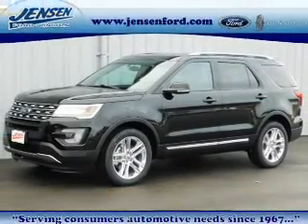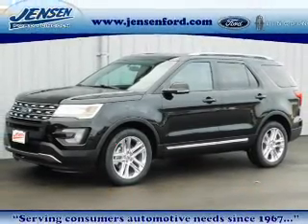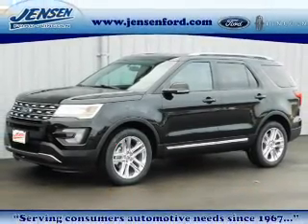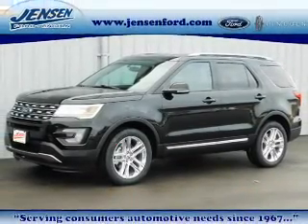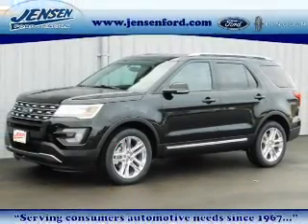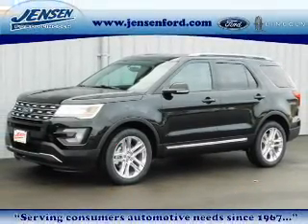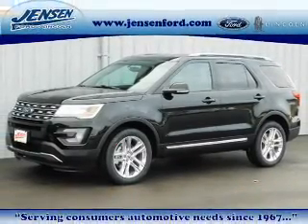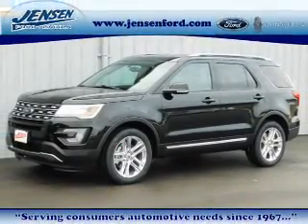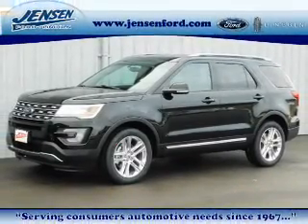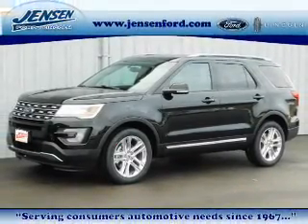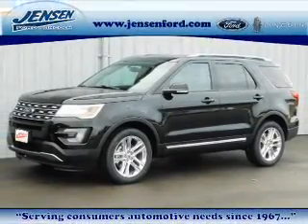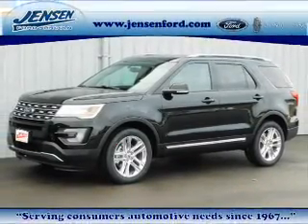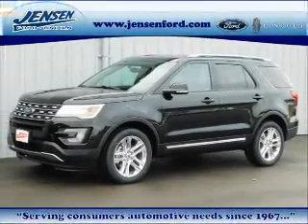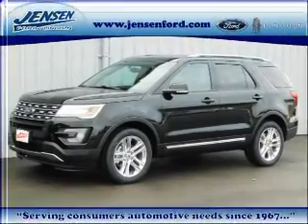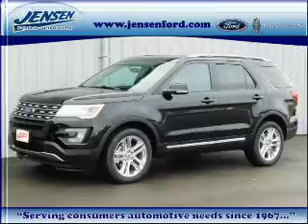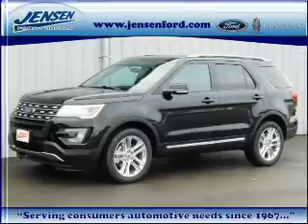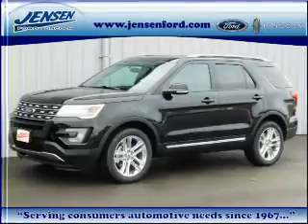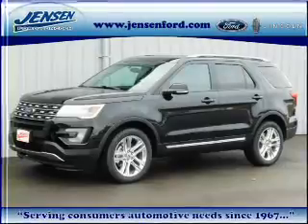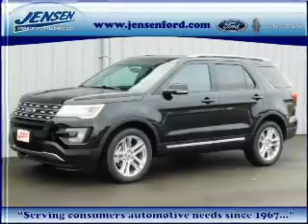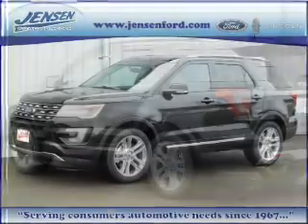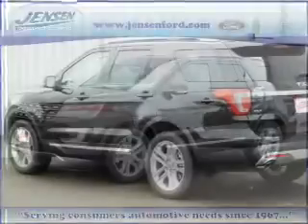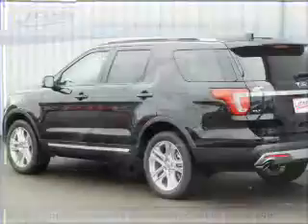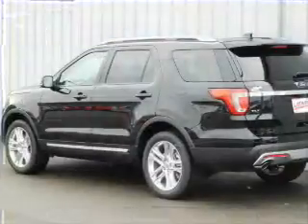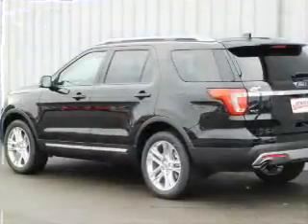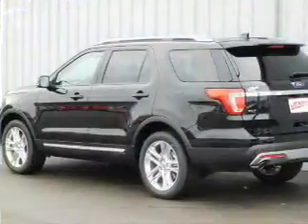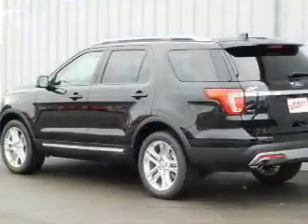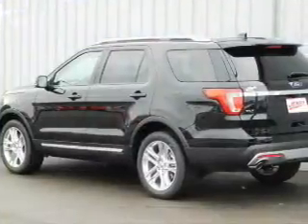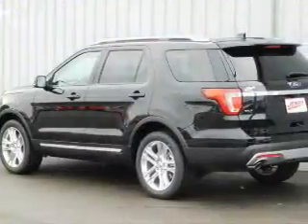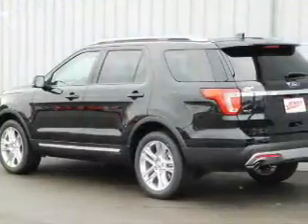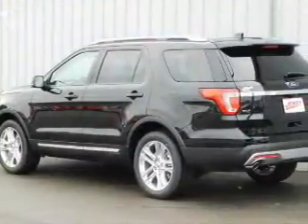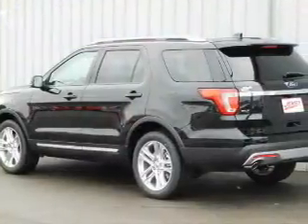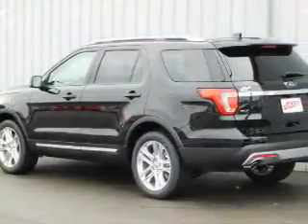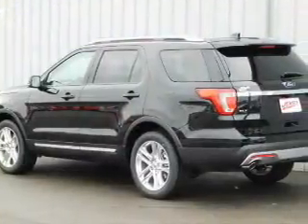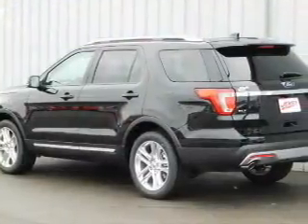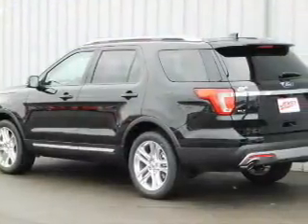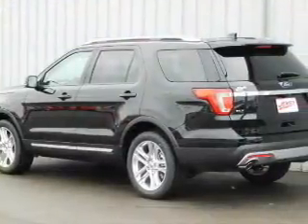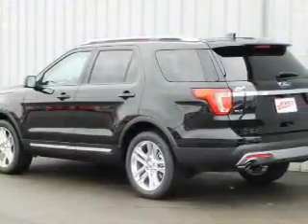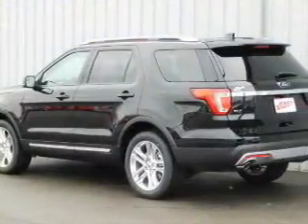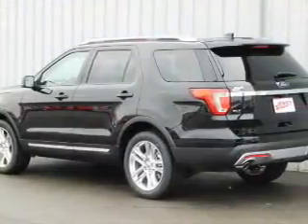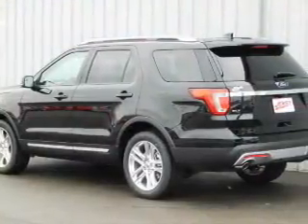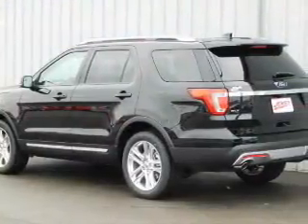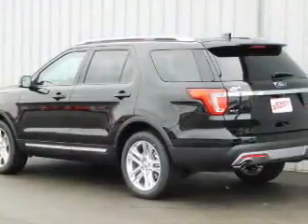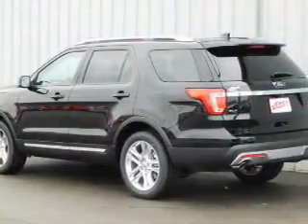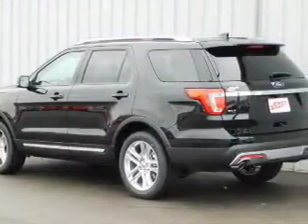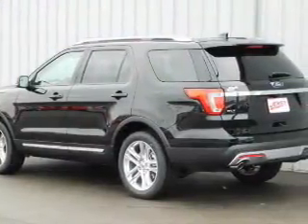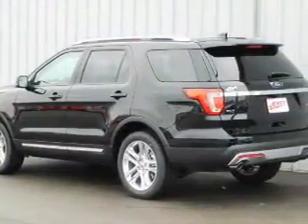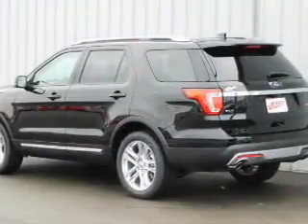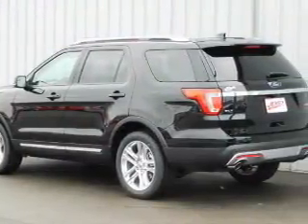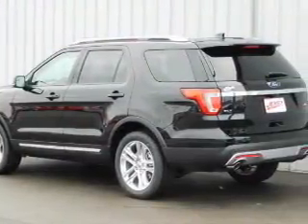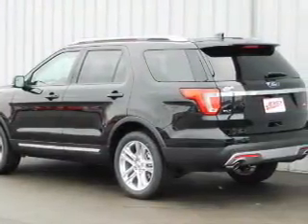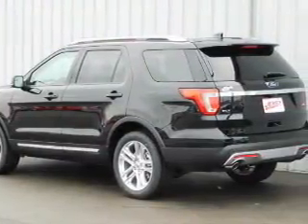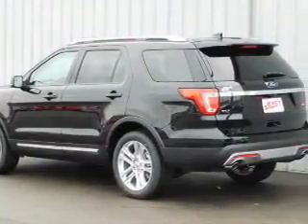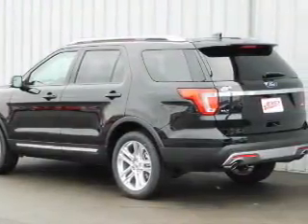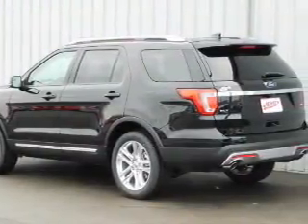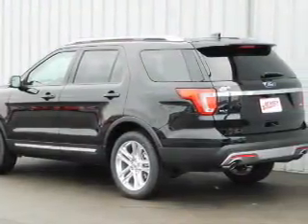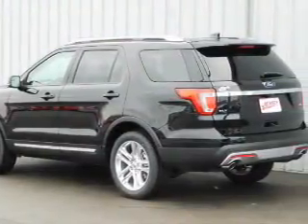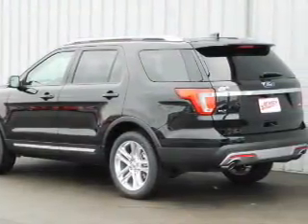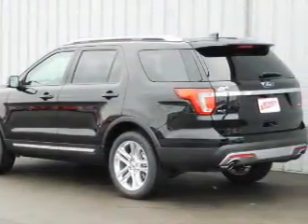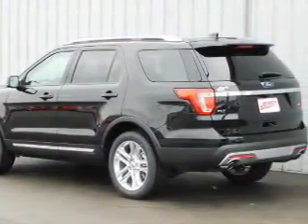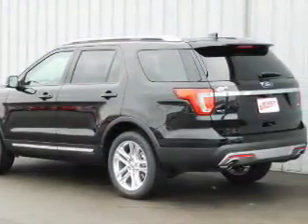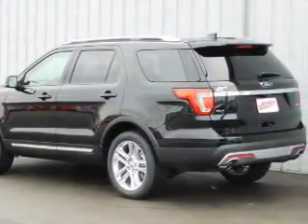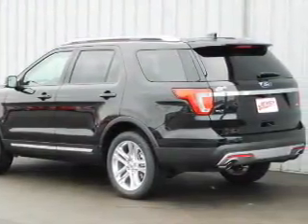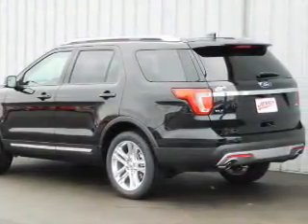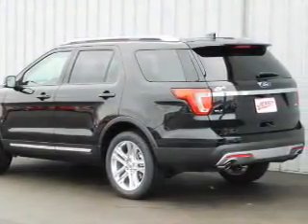It's powered by all-wheel drive, a 3.5 liter 6-cylinder engine, and an automatic transmission.